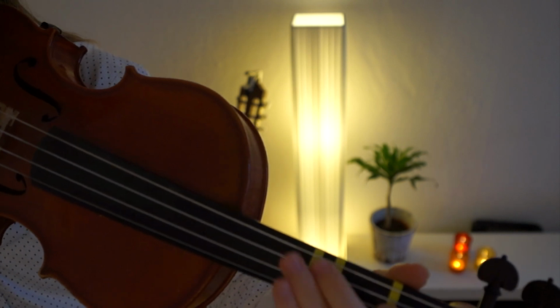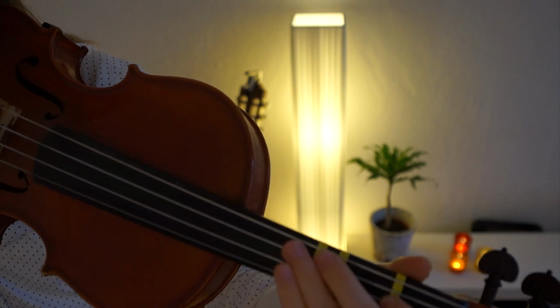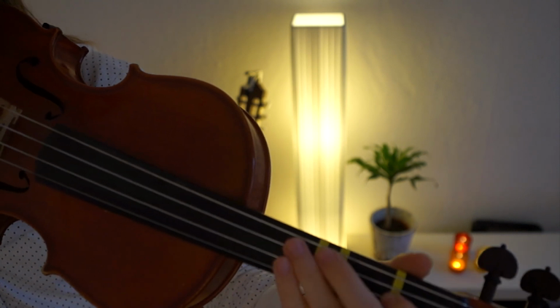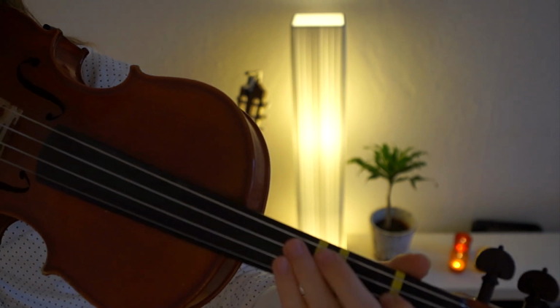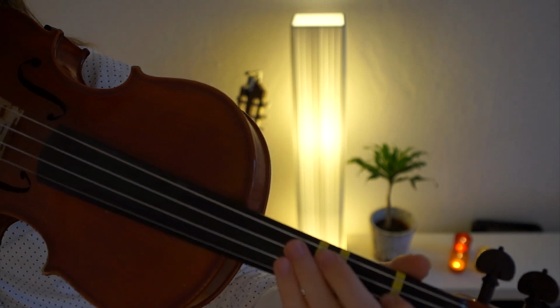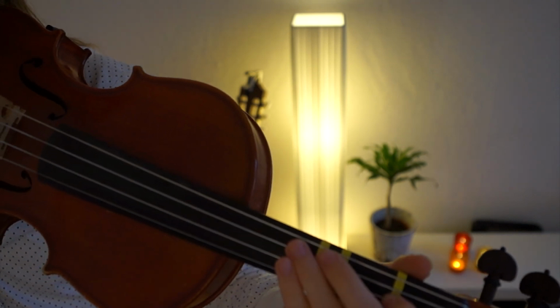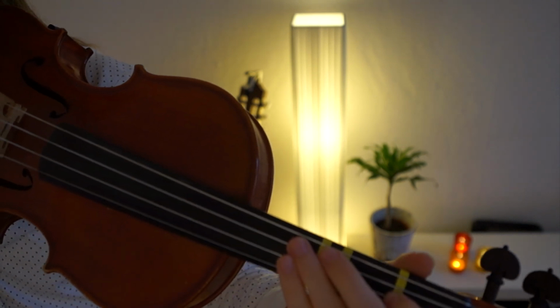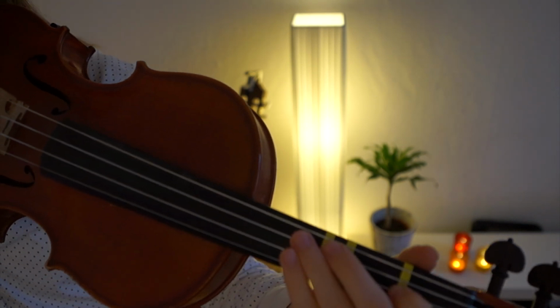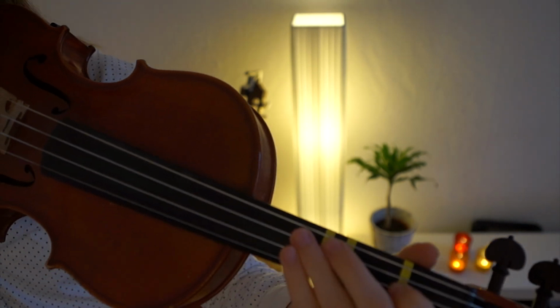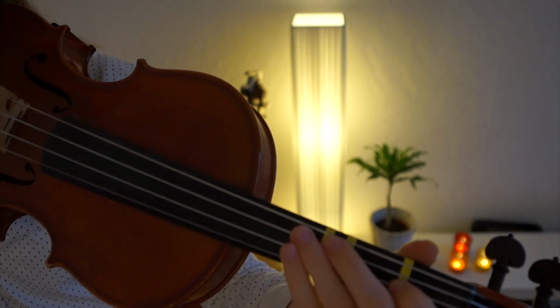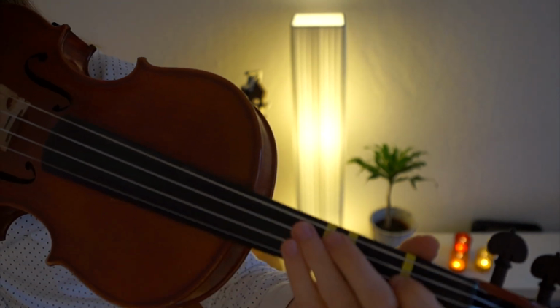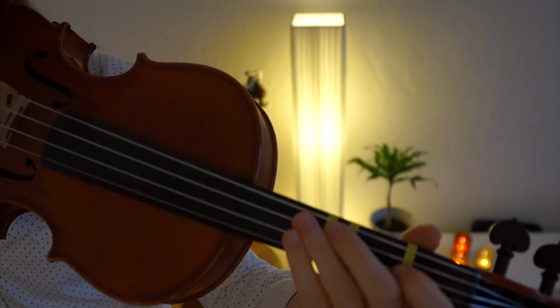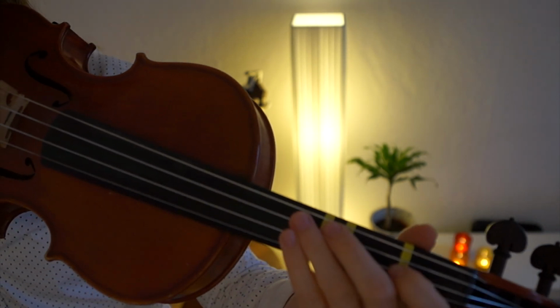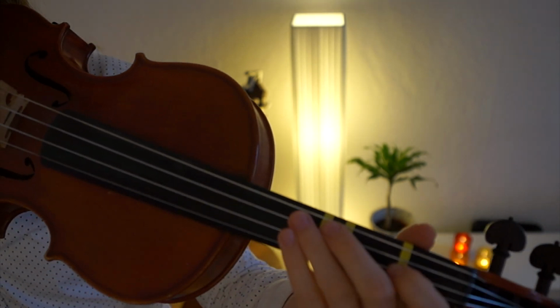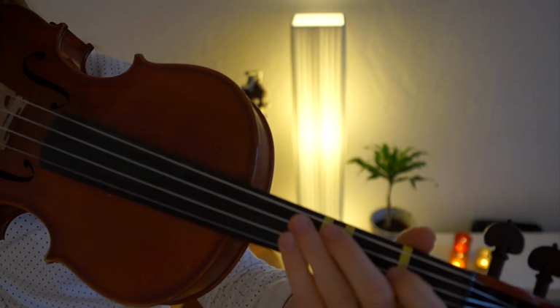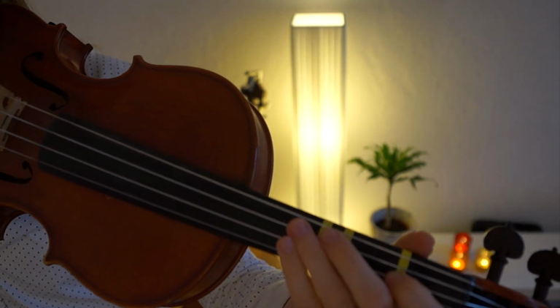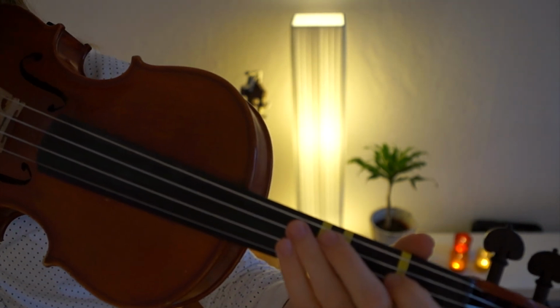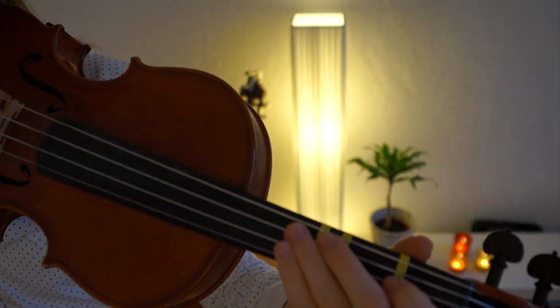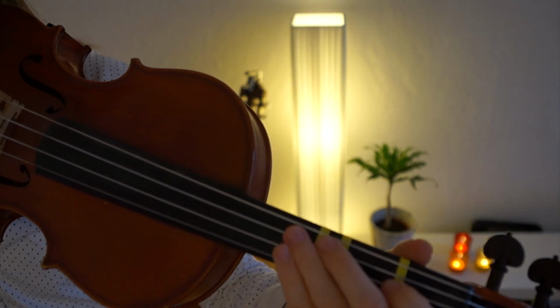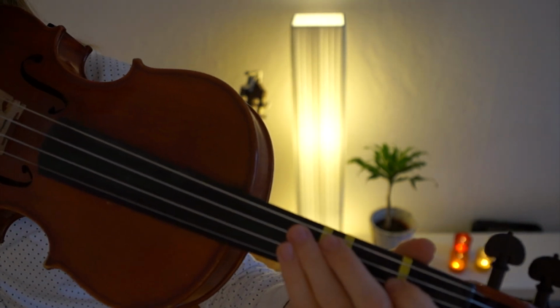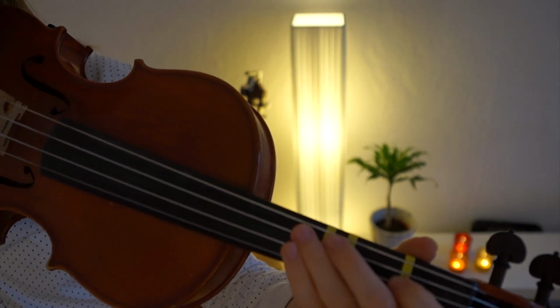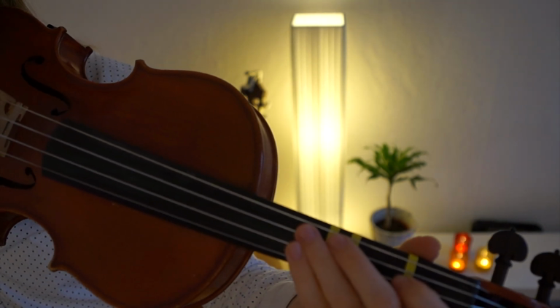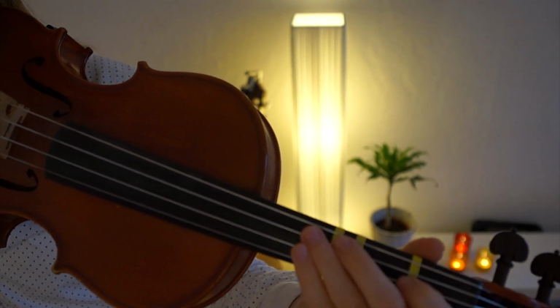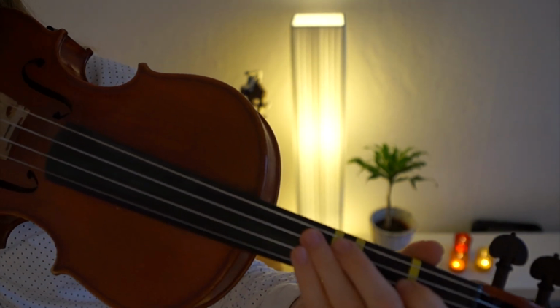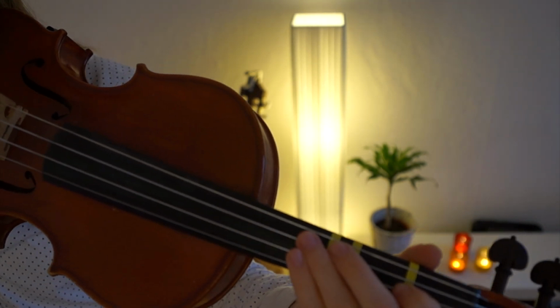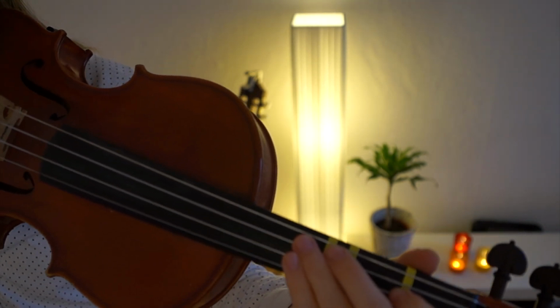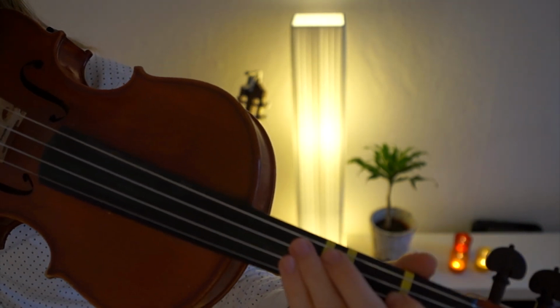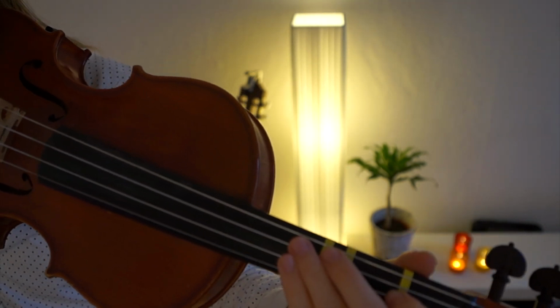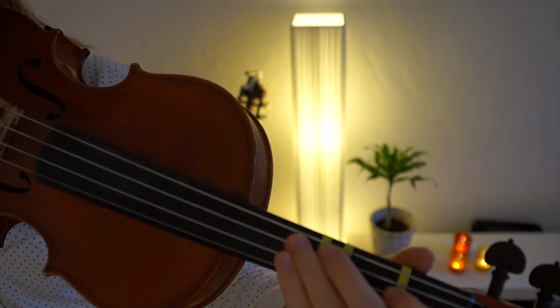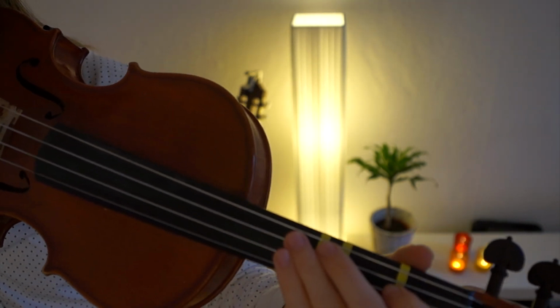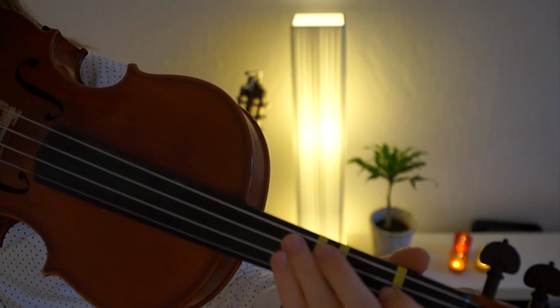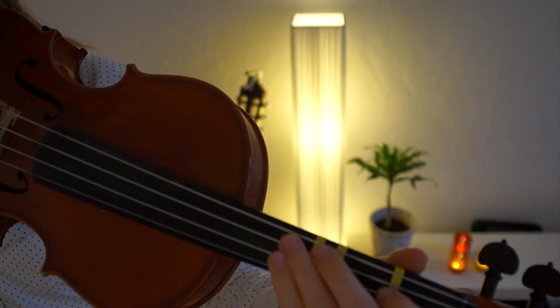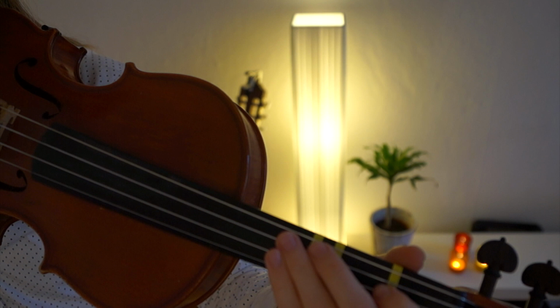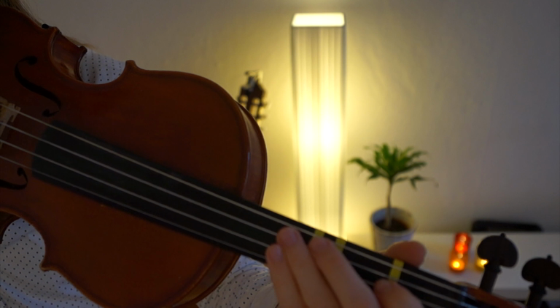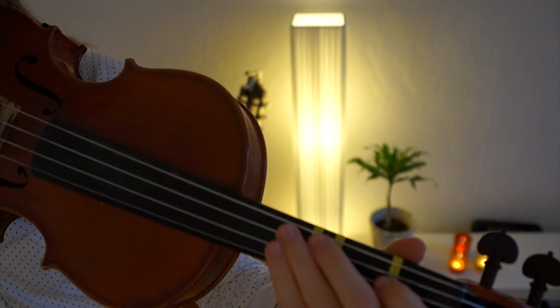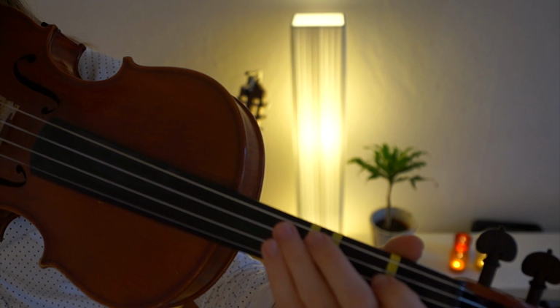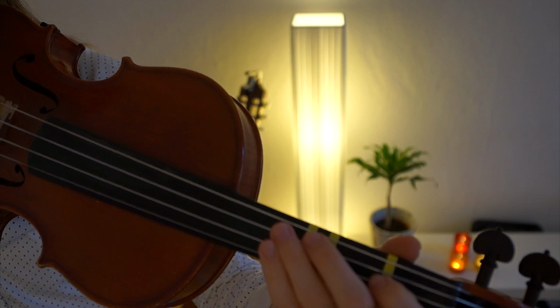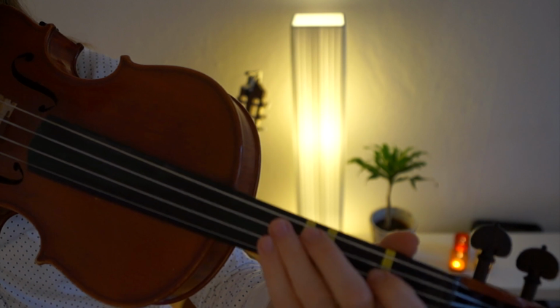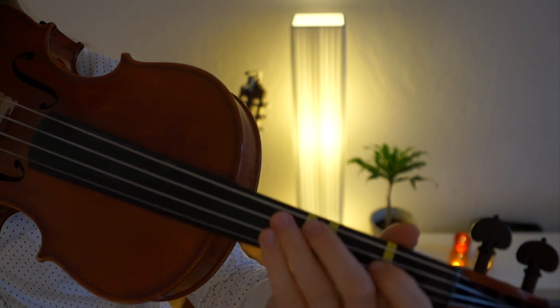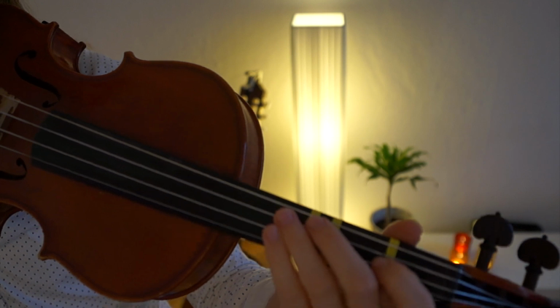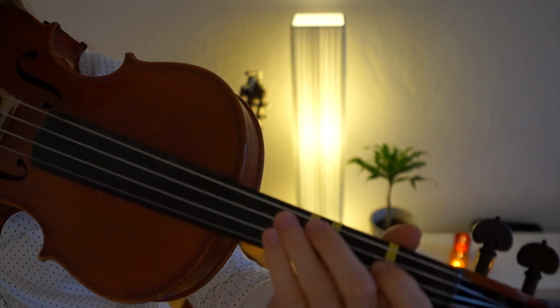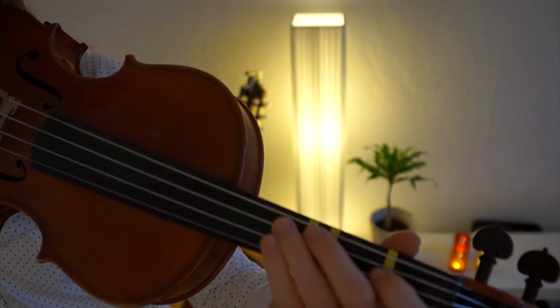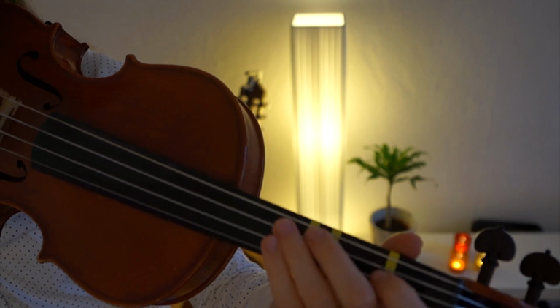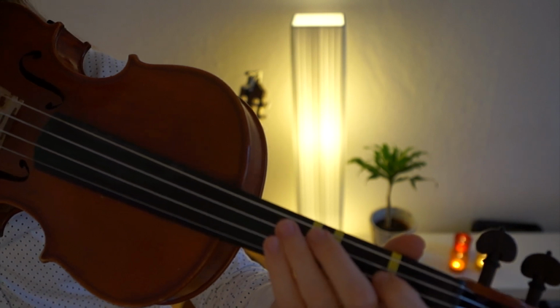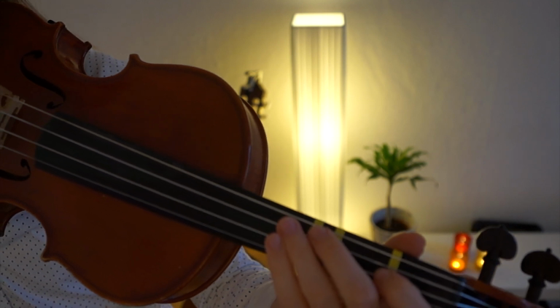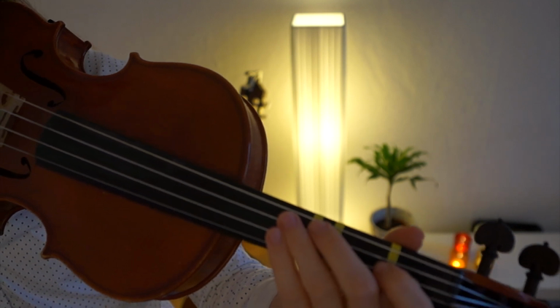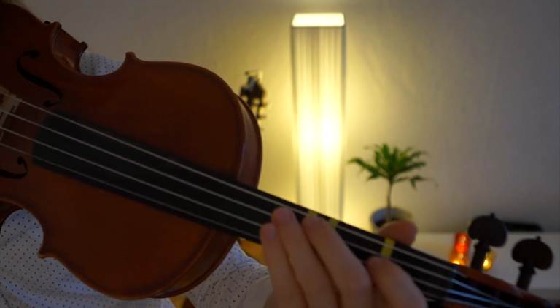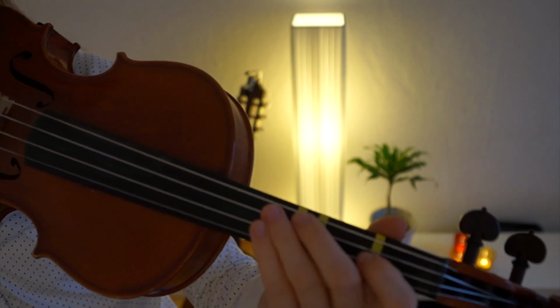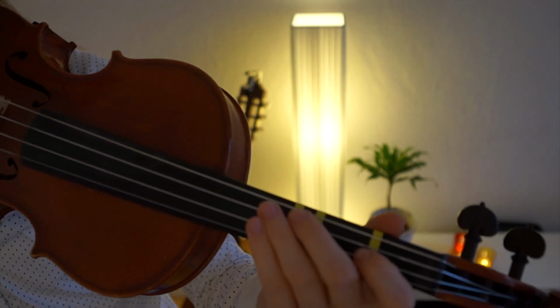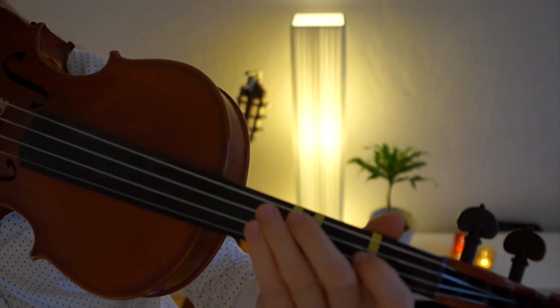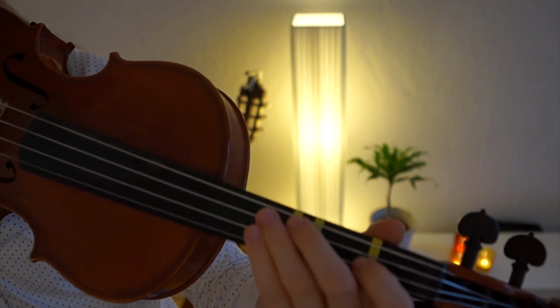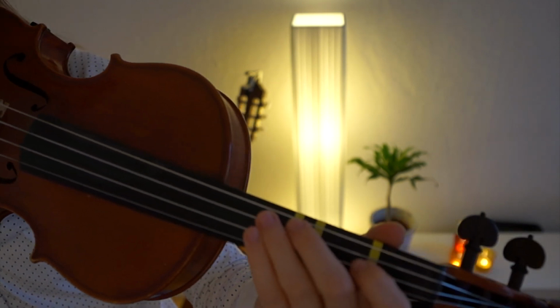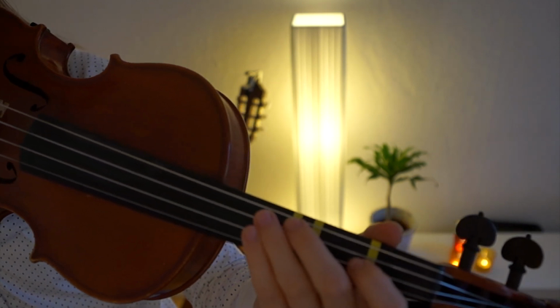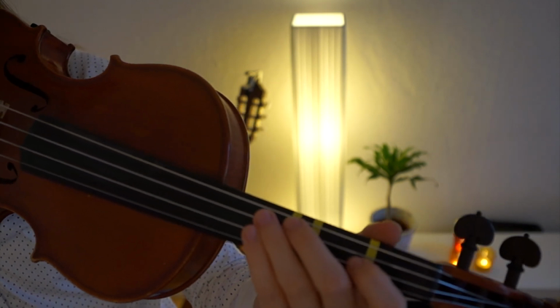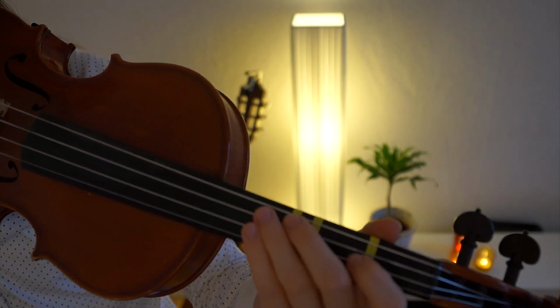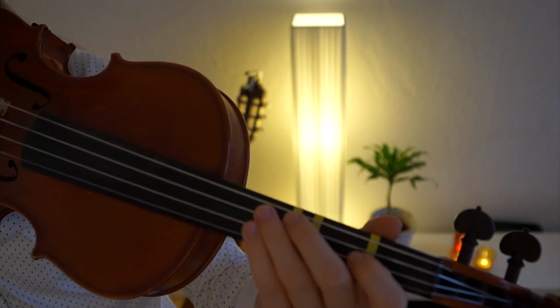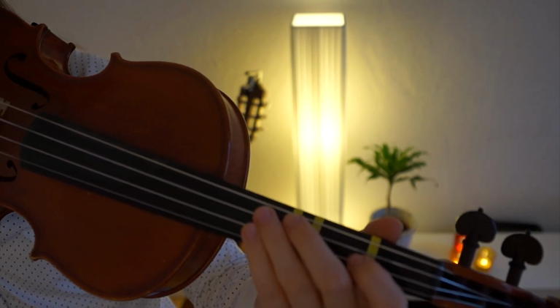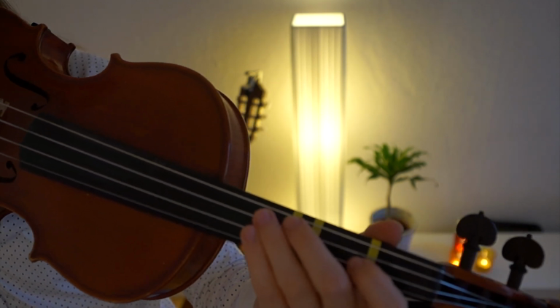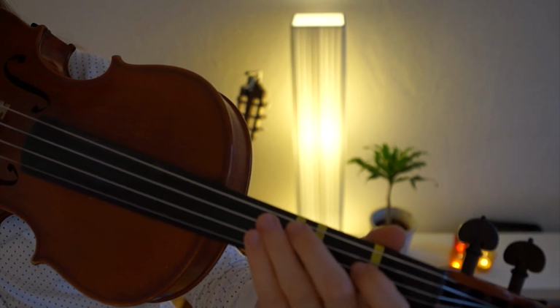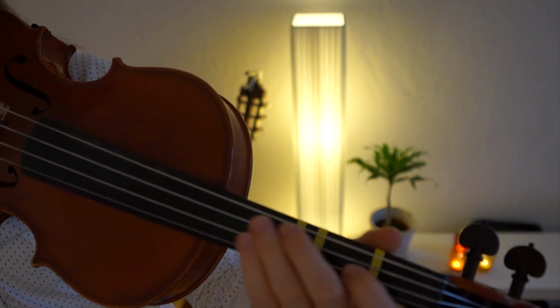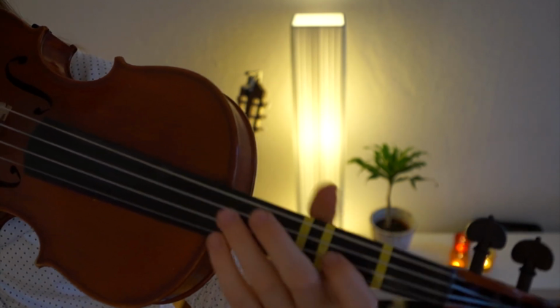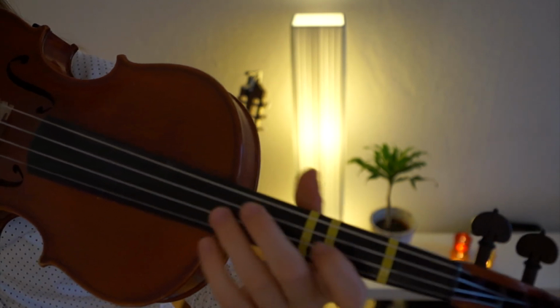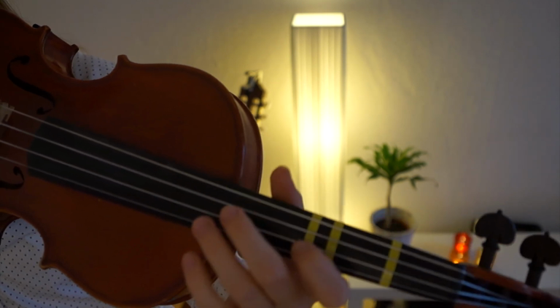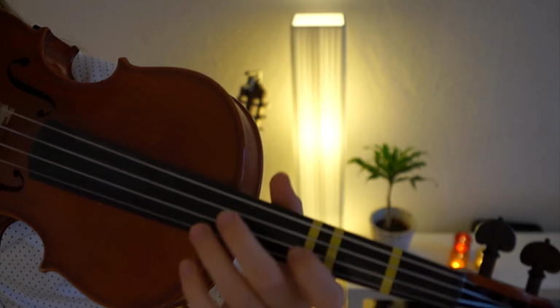So this is the whole song. I really hope you enjoyed this tutorial. I wish you good luck learning this song and see you back another time!